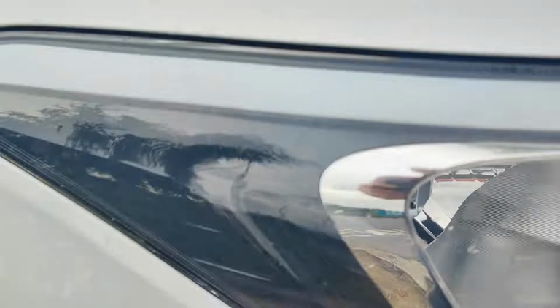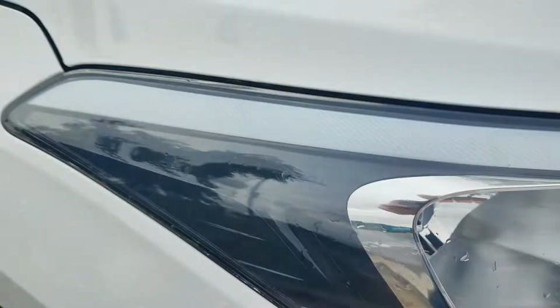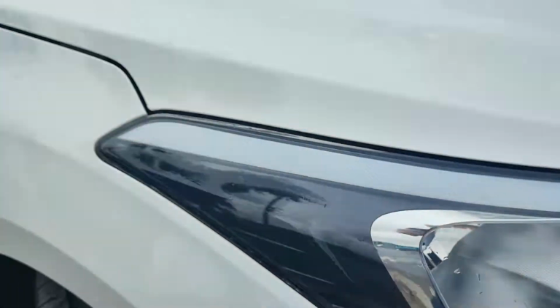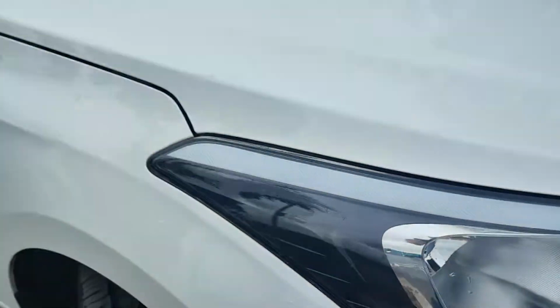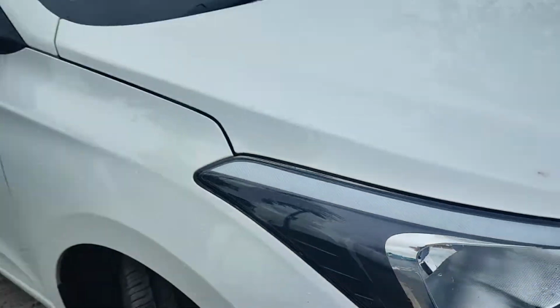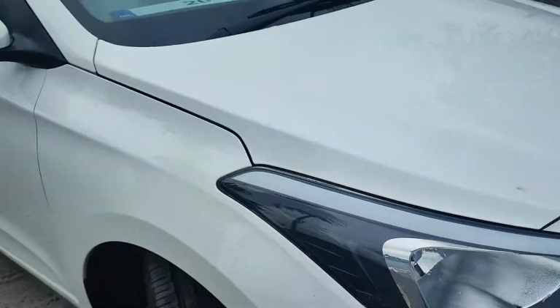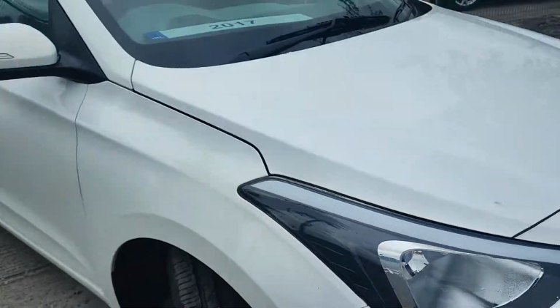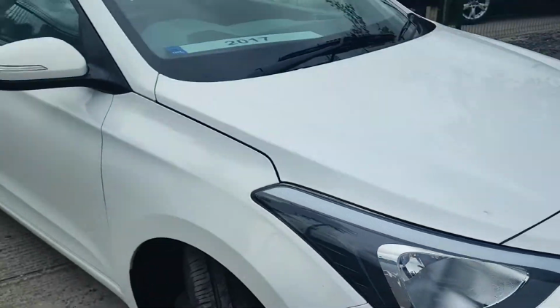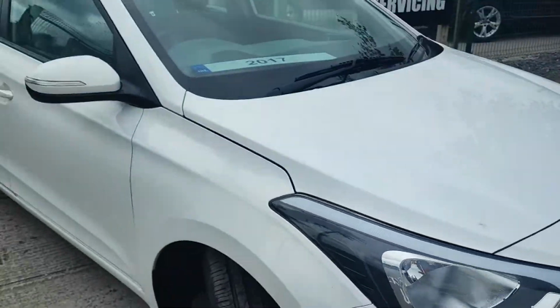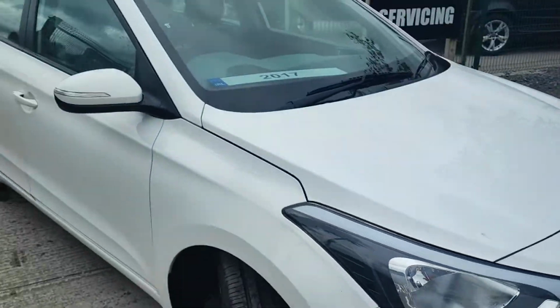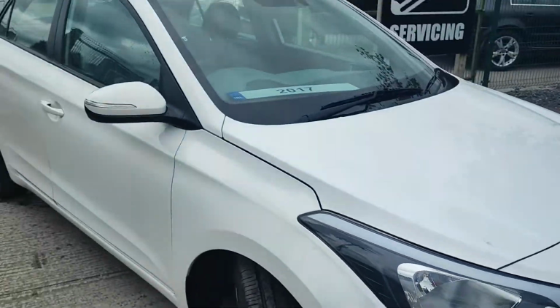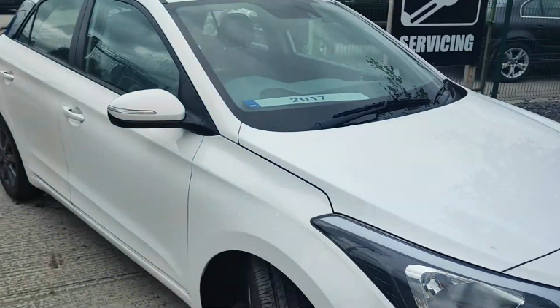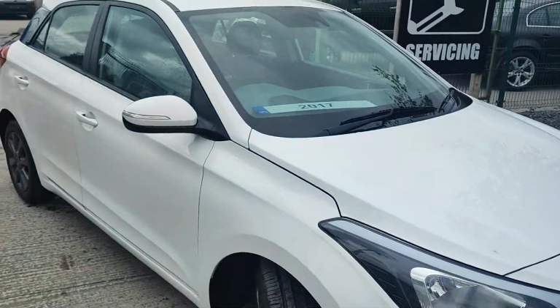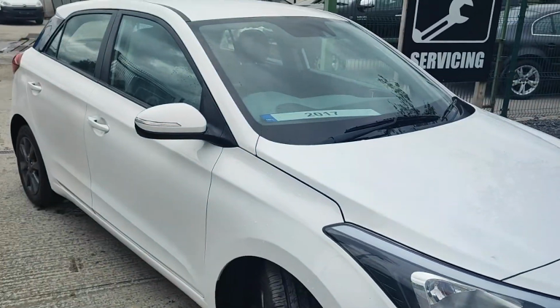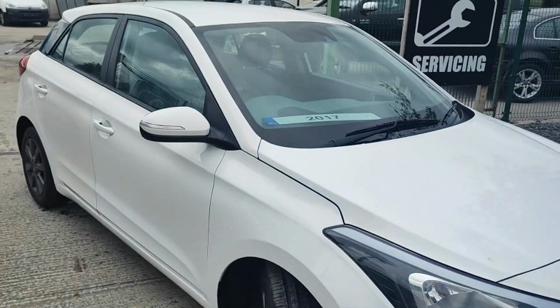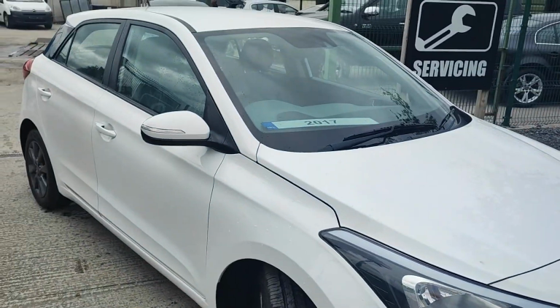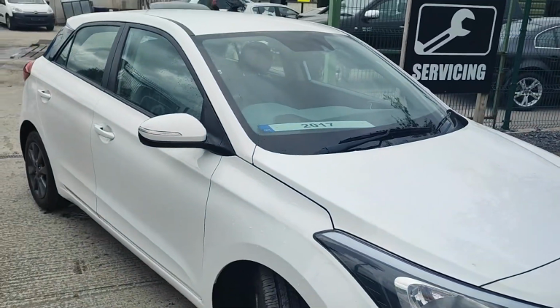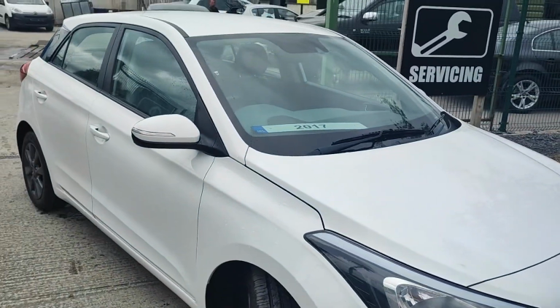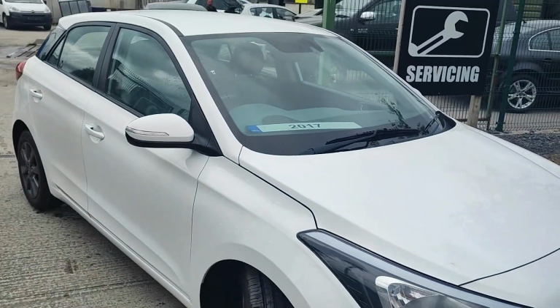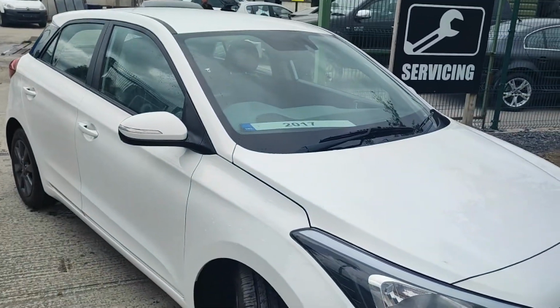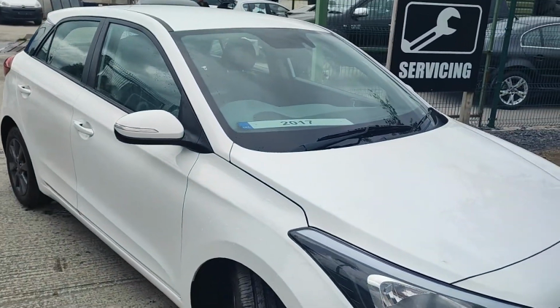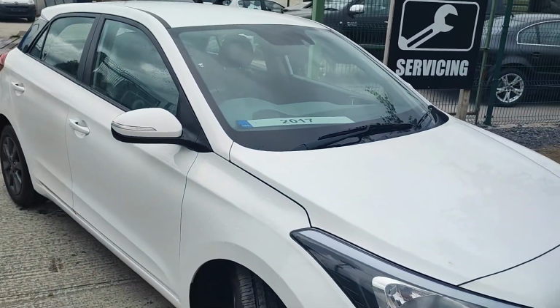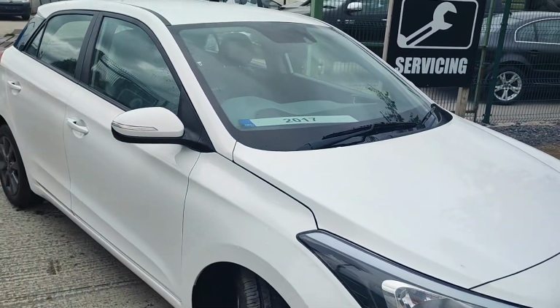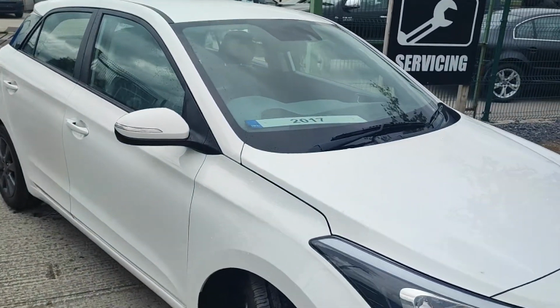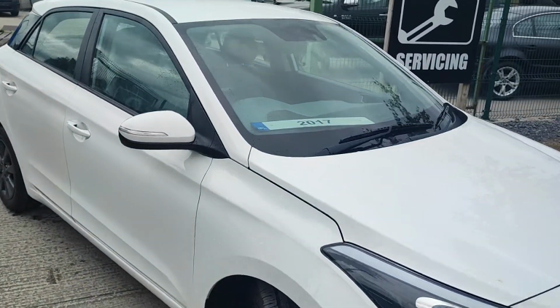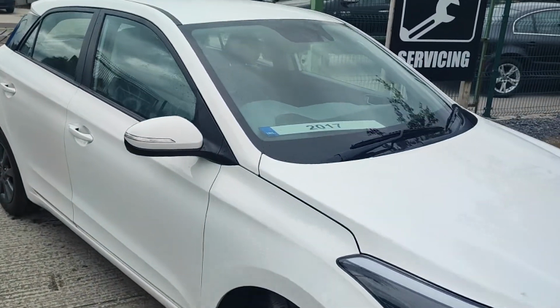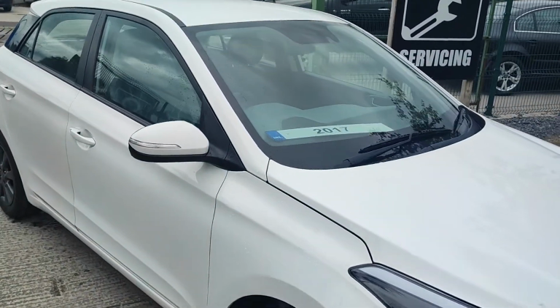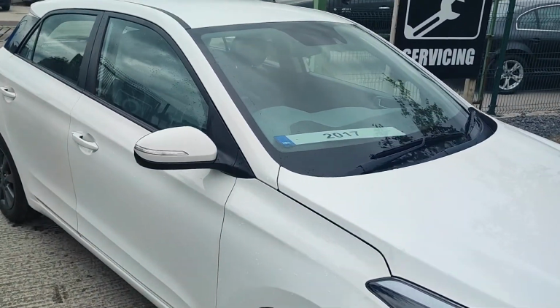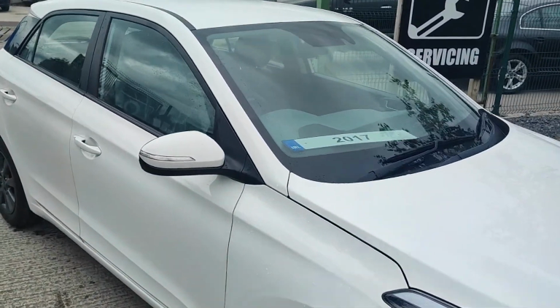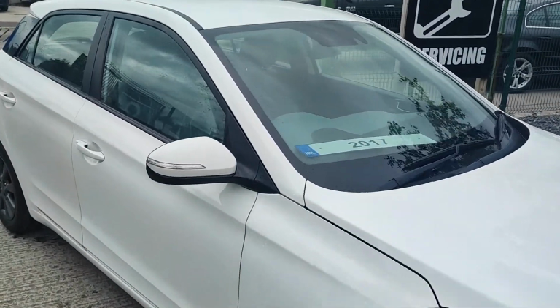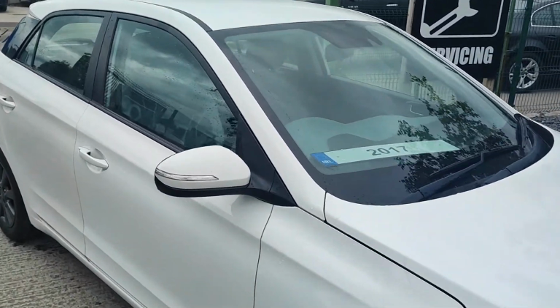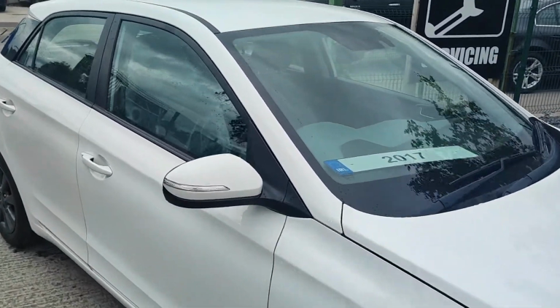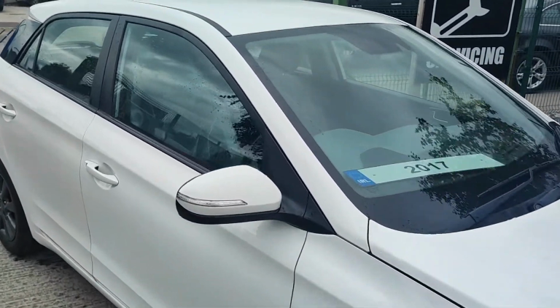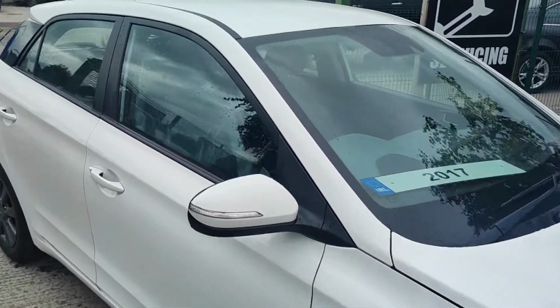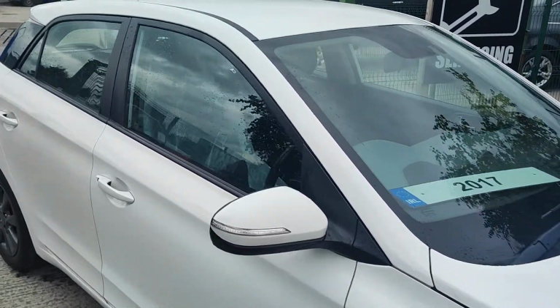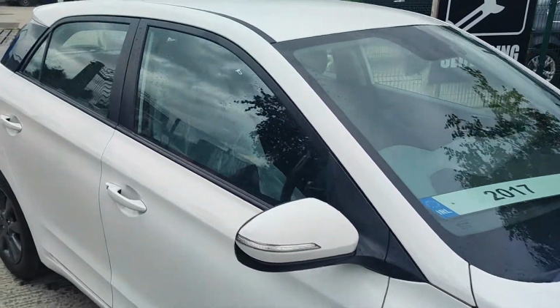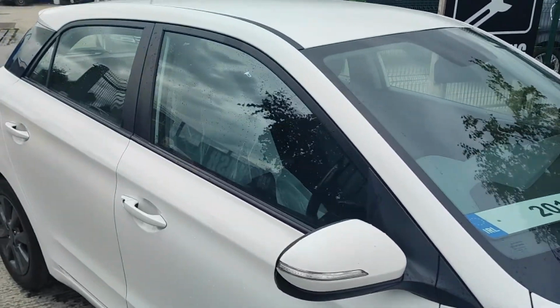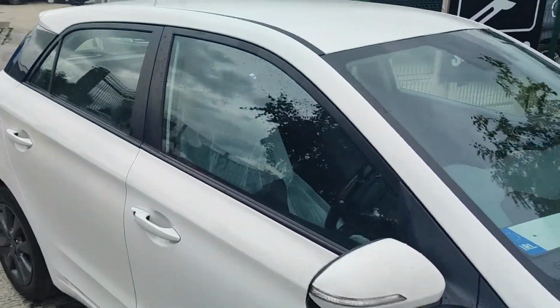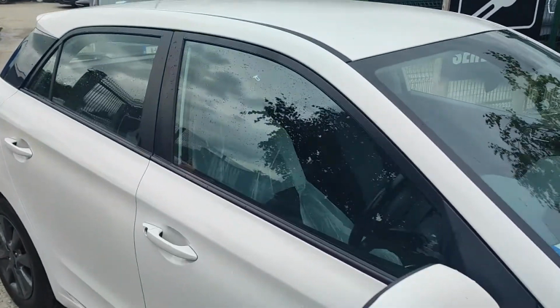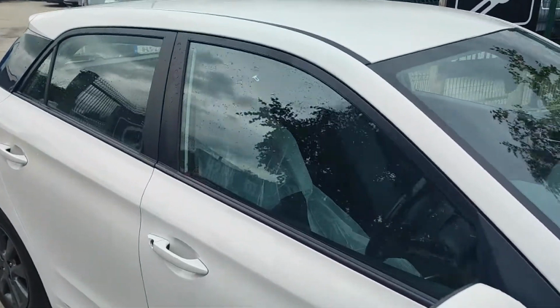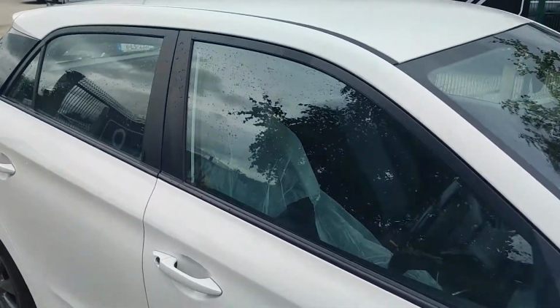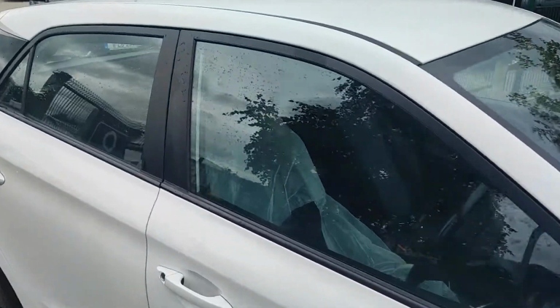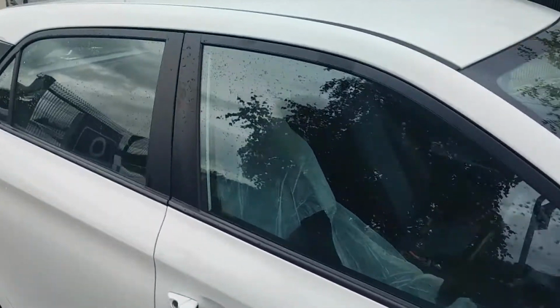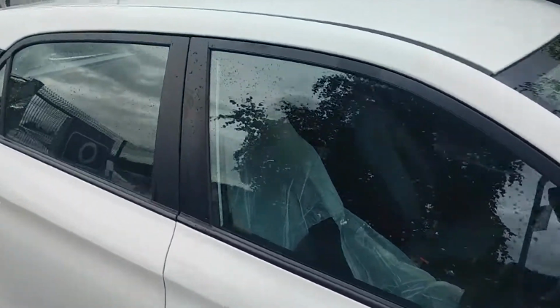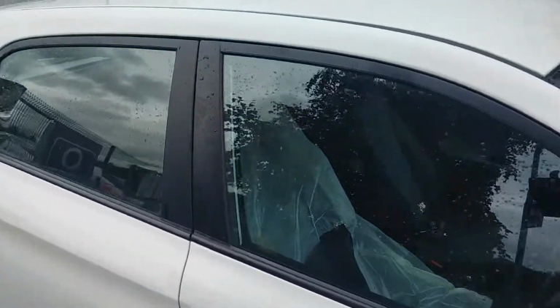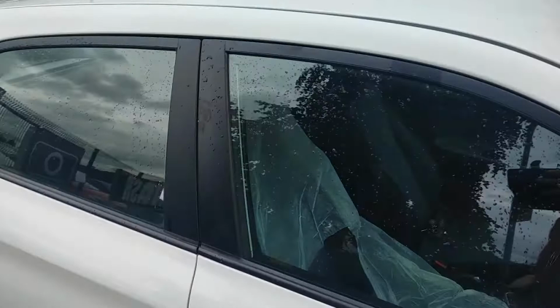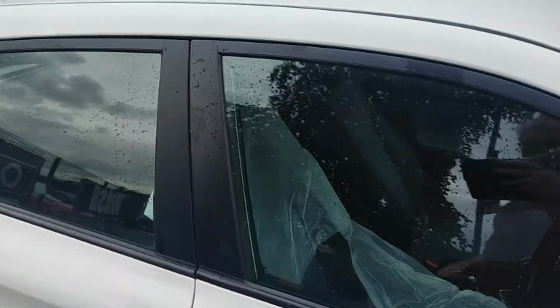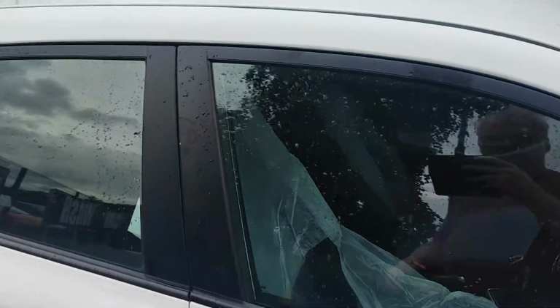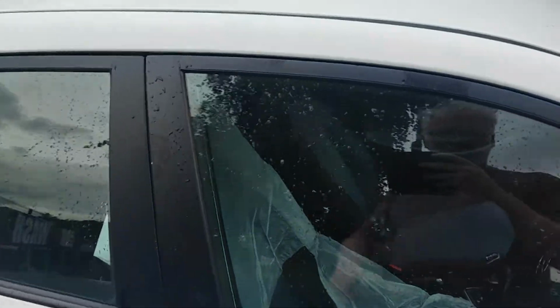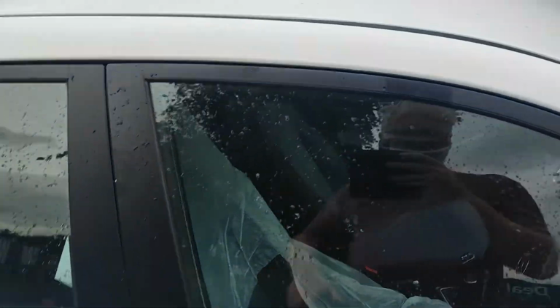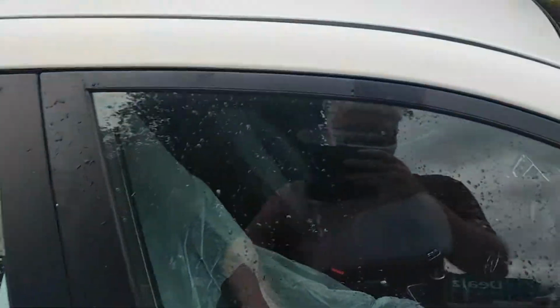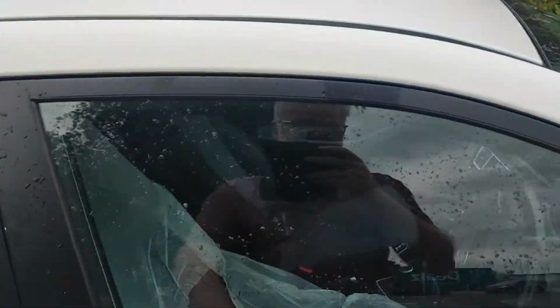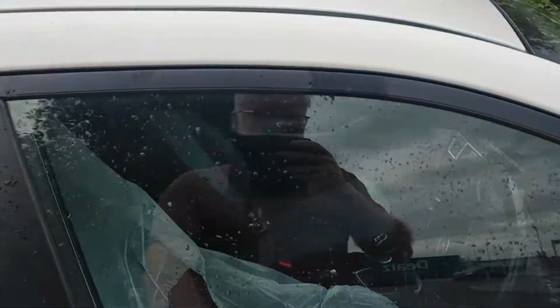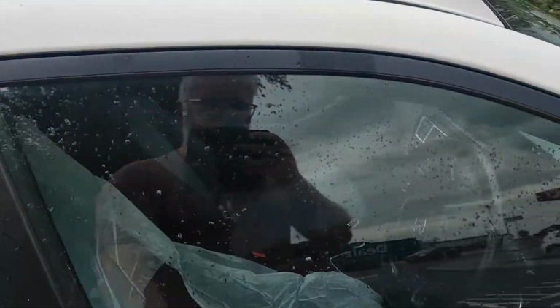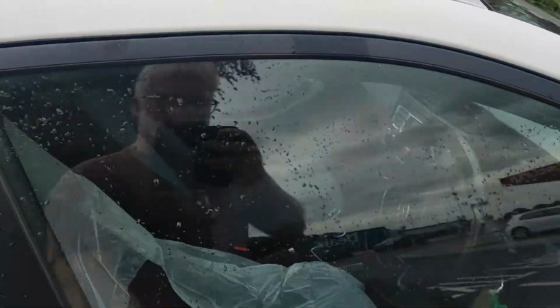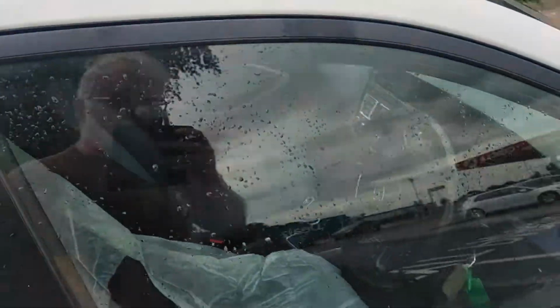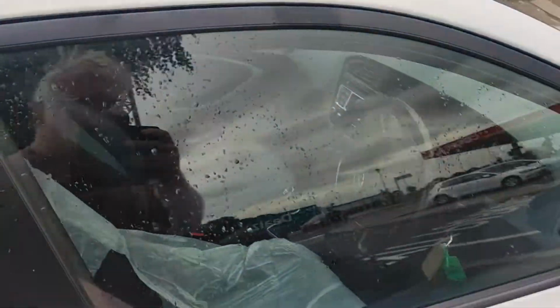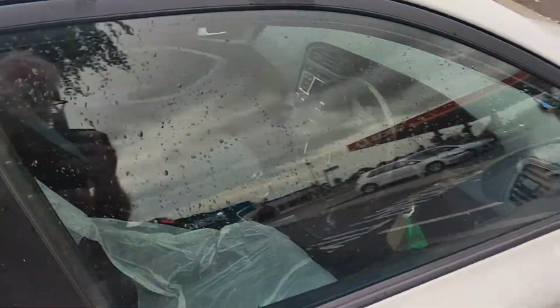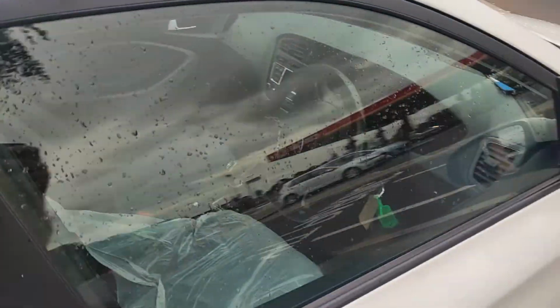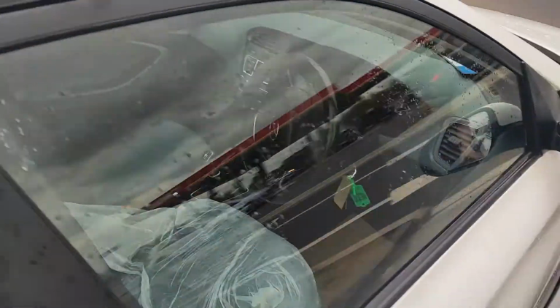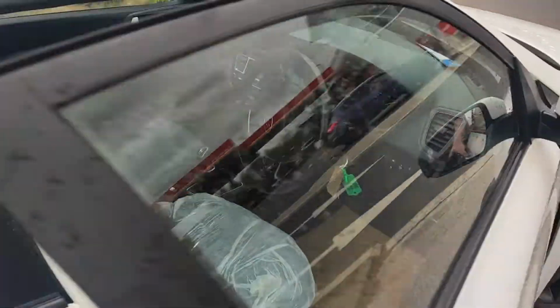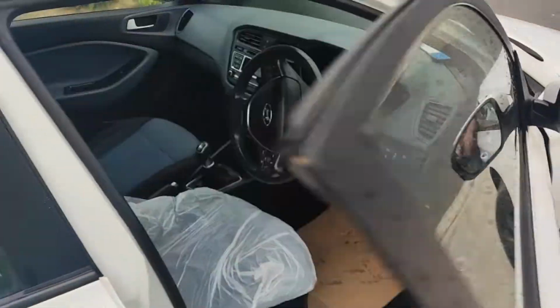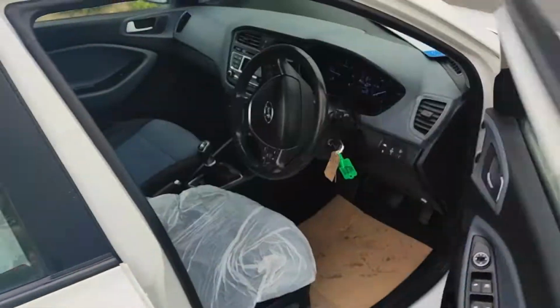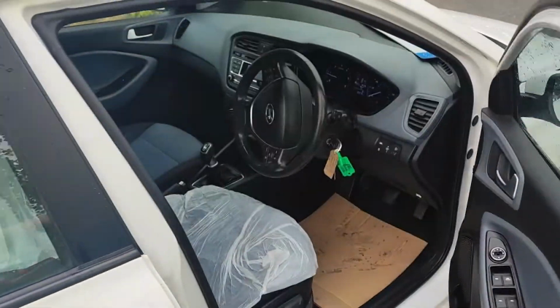Always lots of stock on the move. This is the new edition just in today — a 2017 Hyundai i20 diesel 1.4.